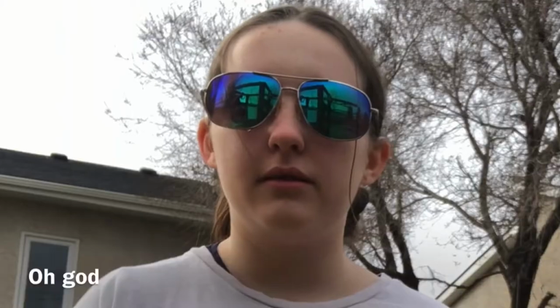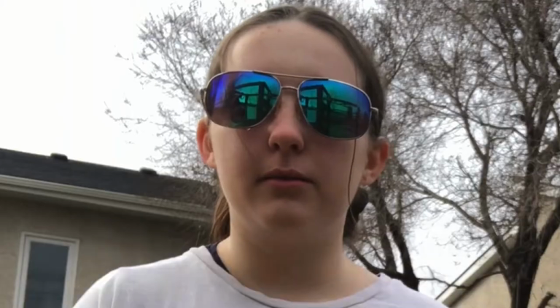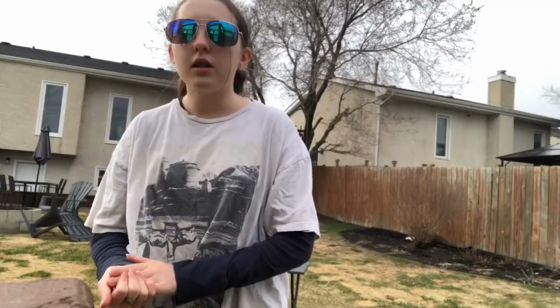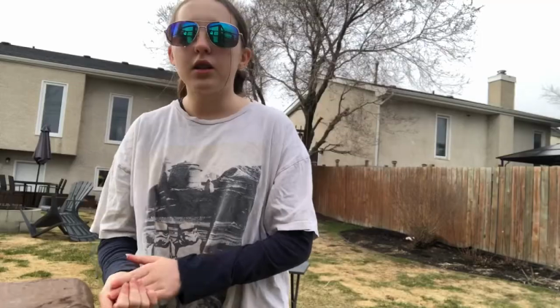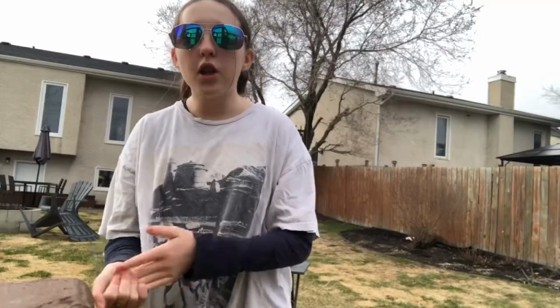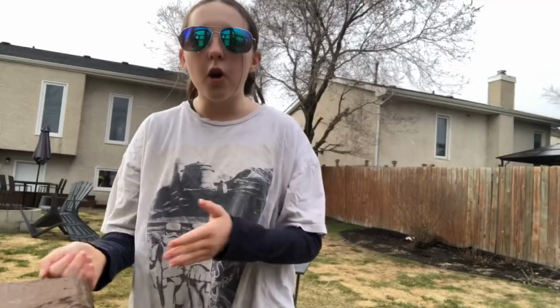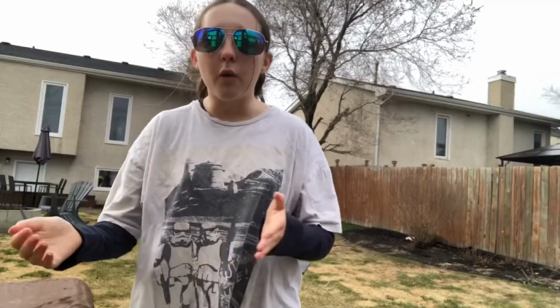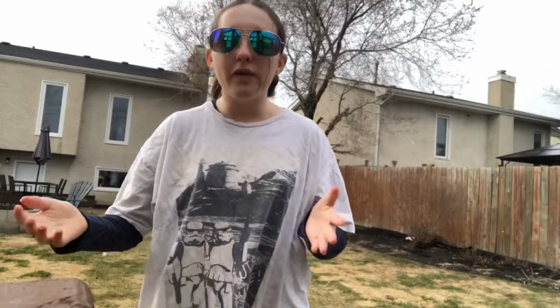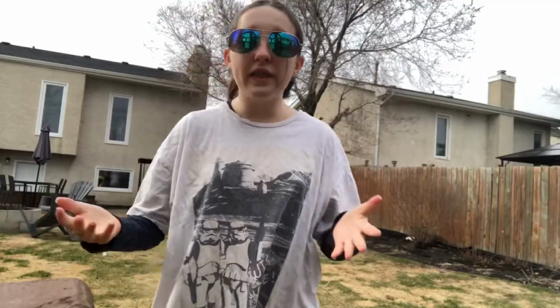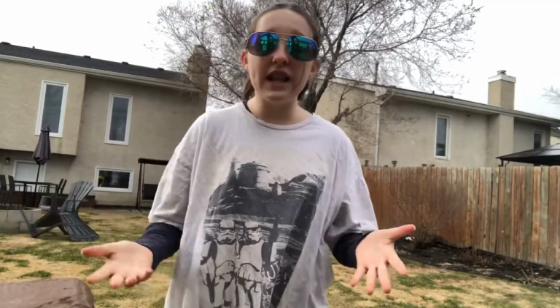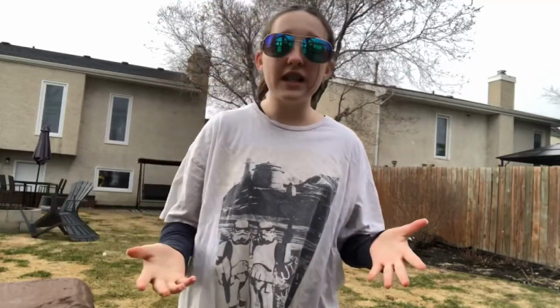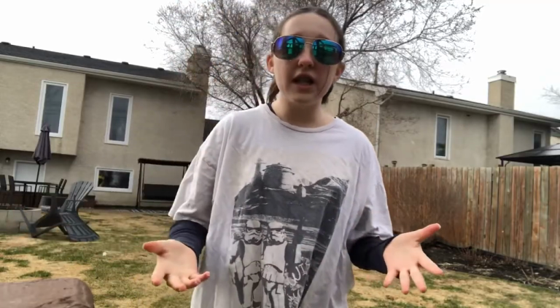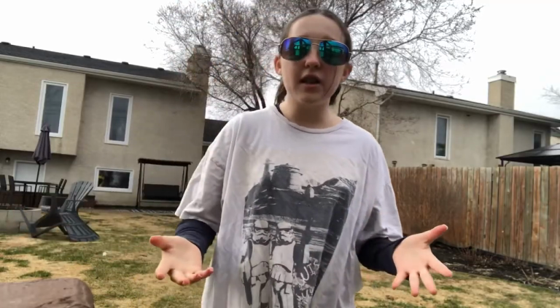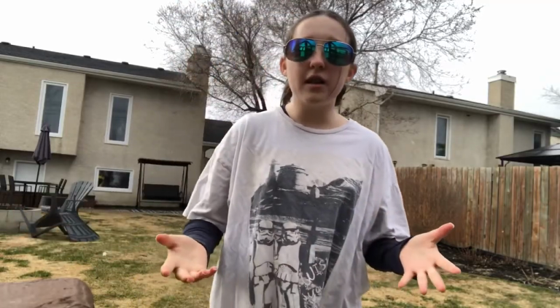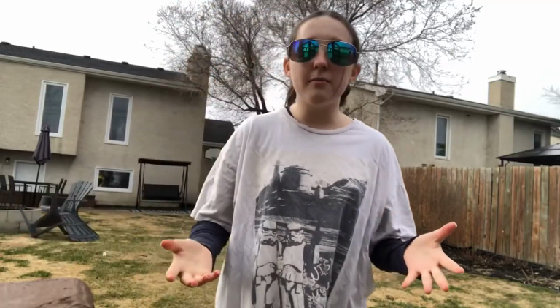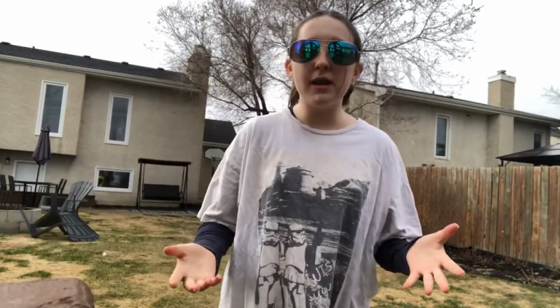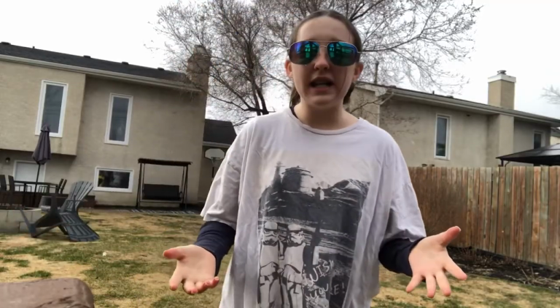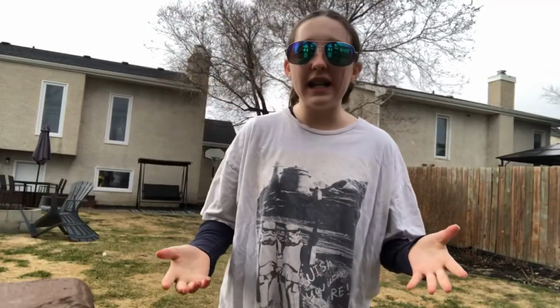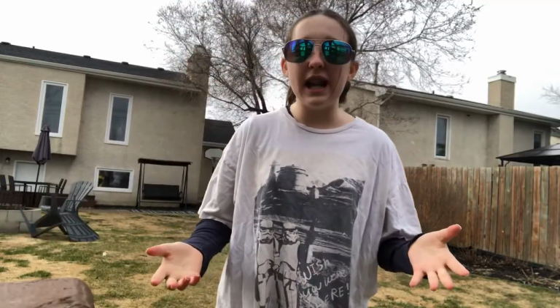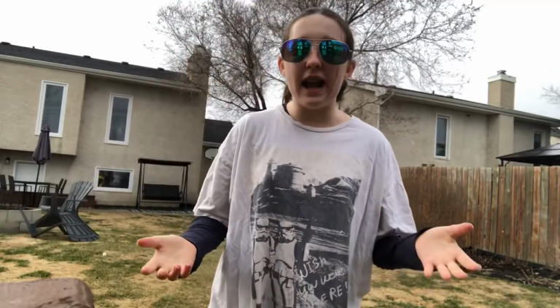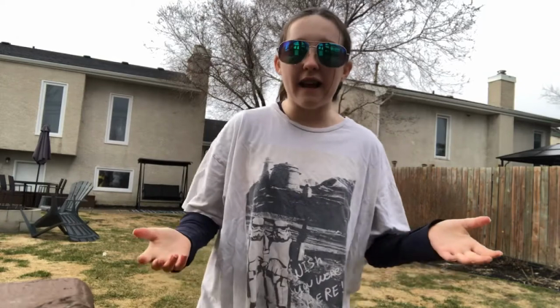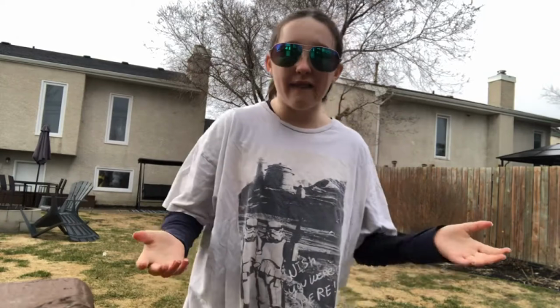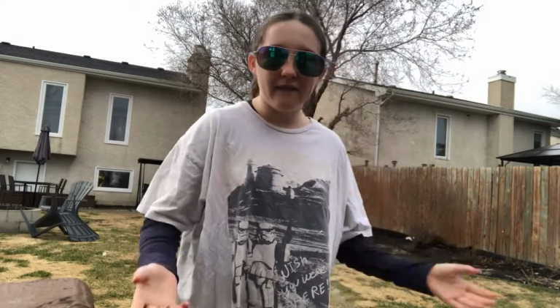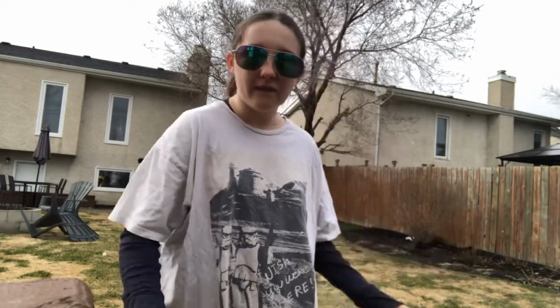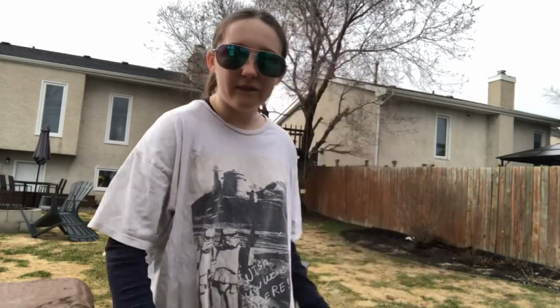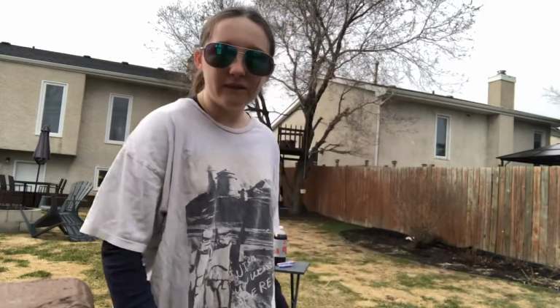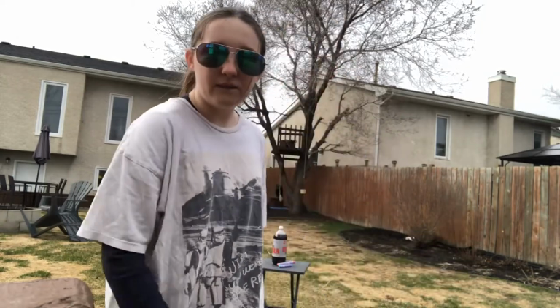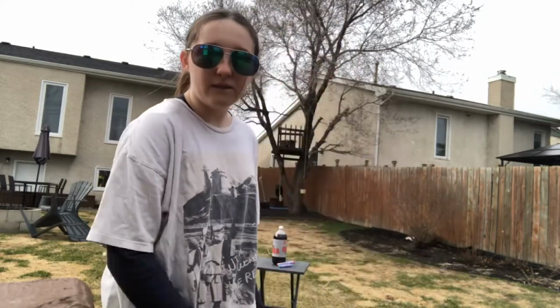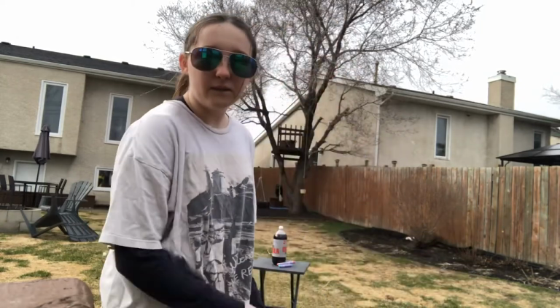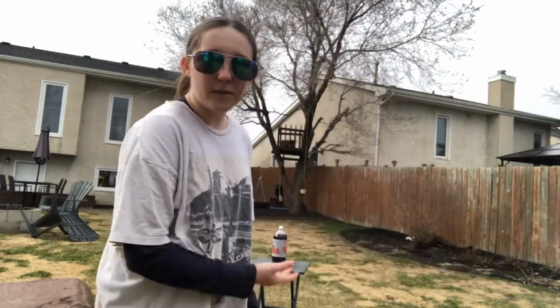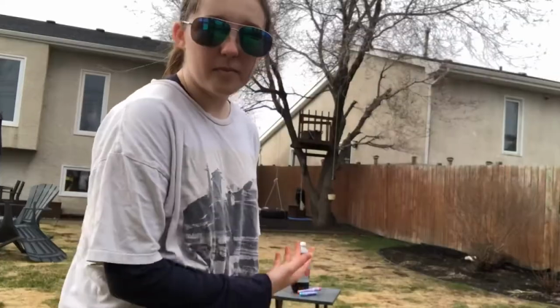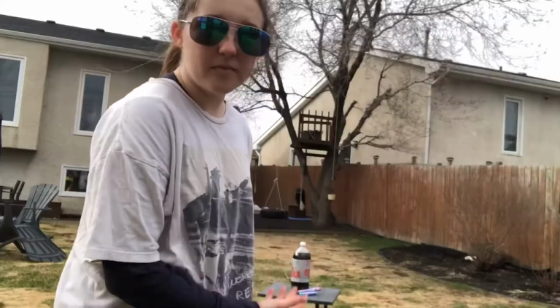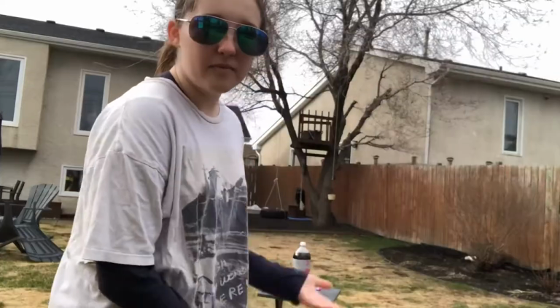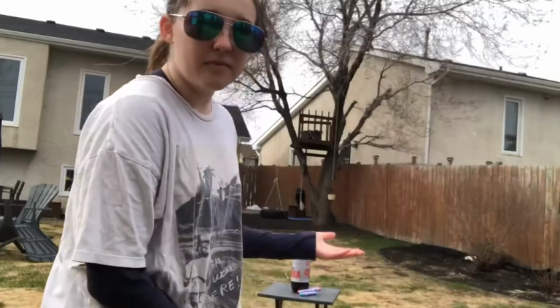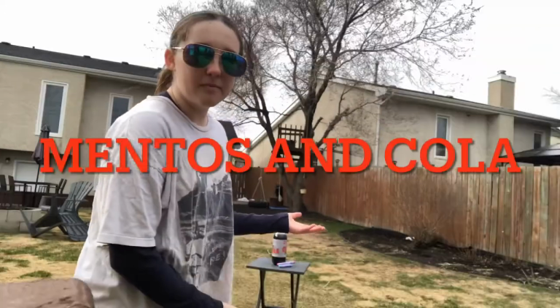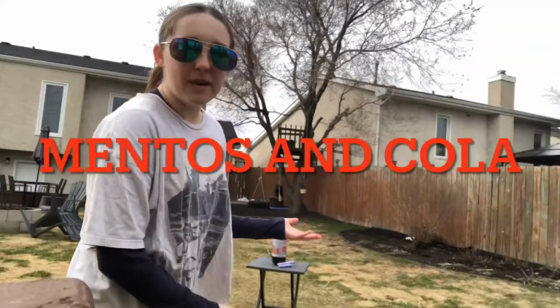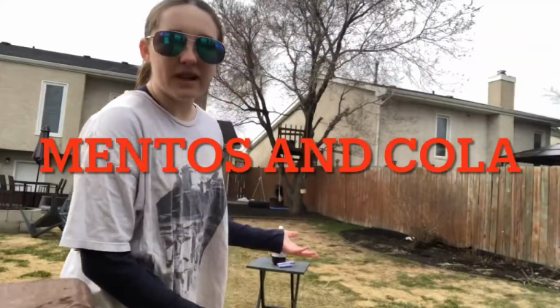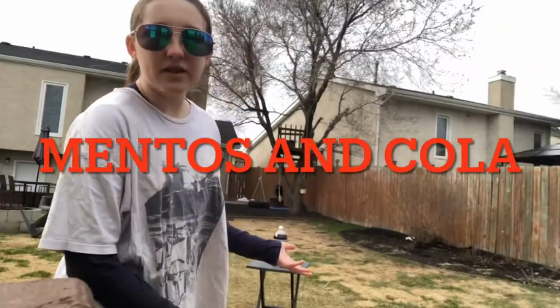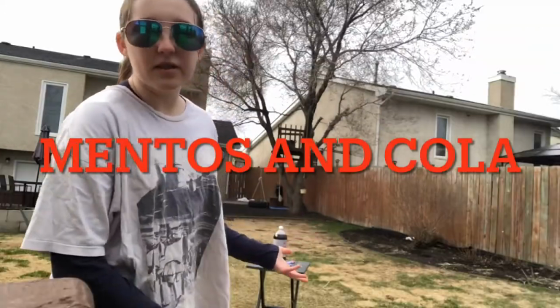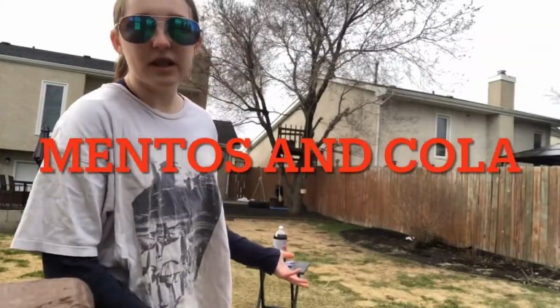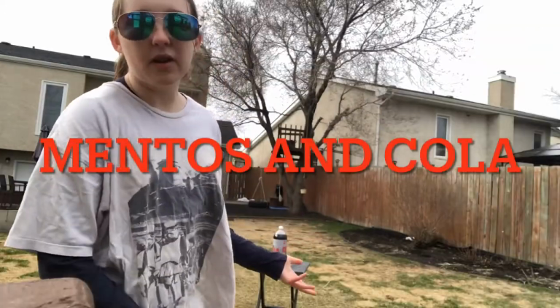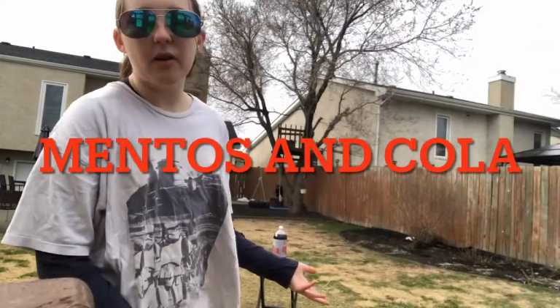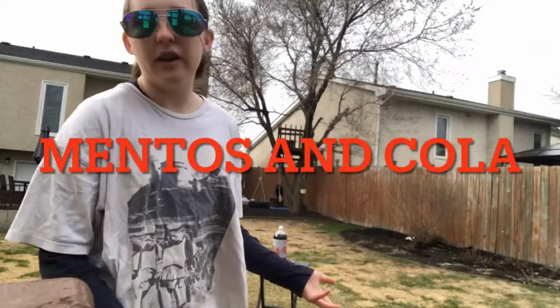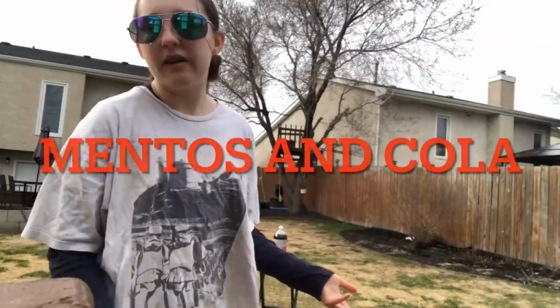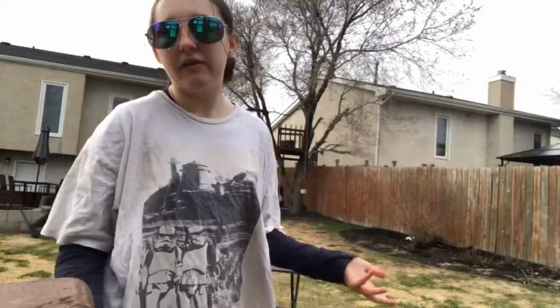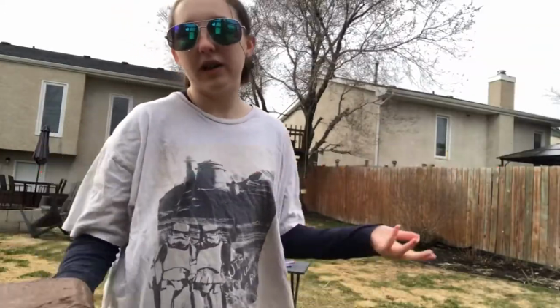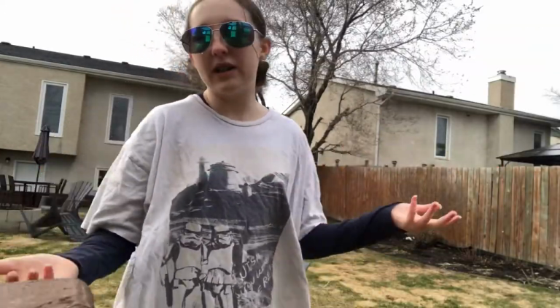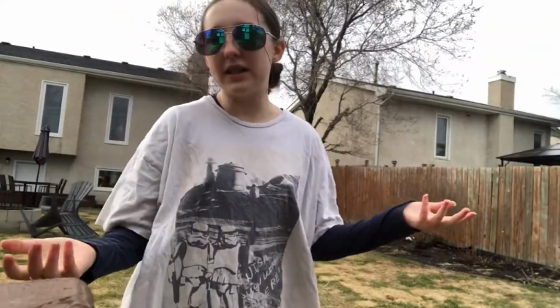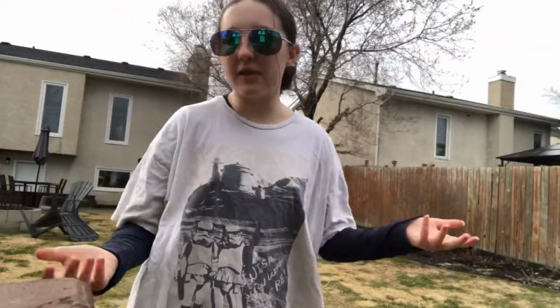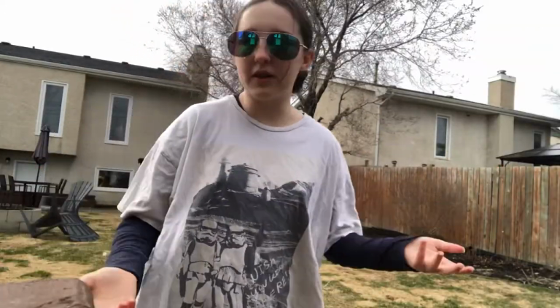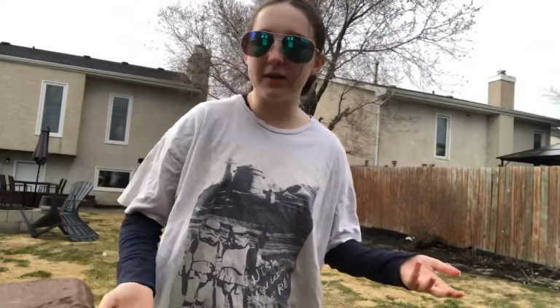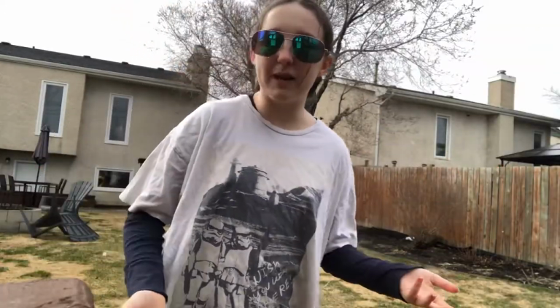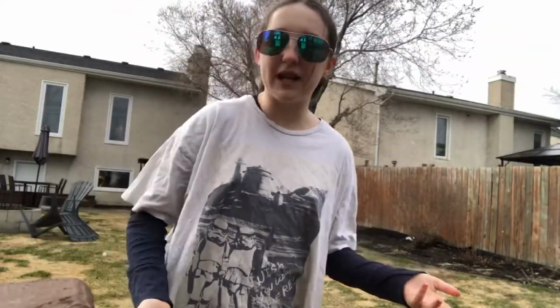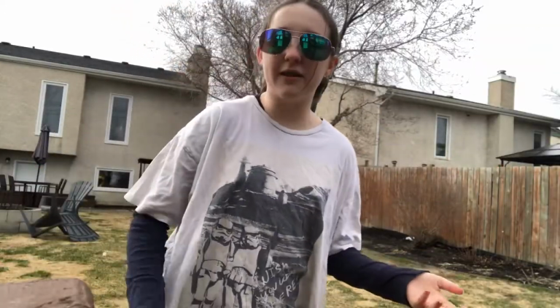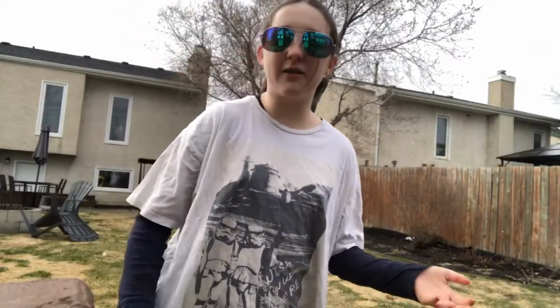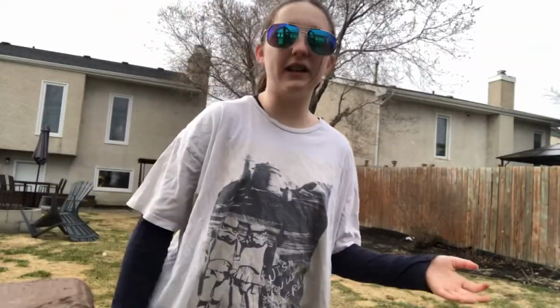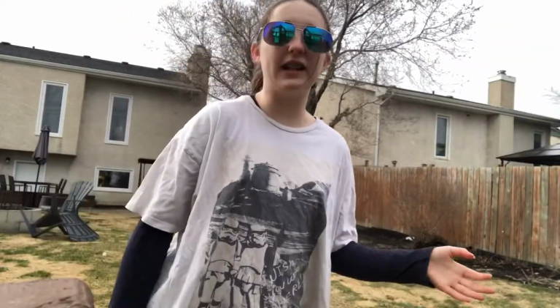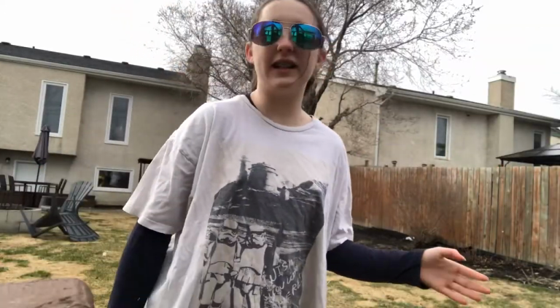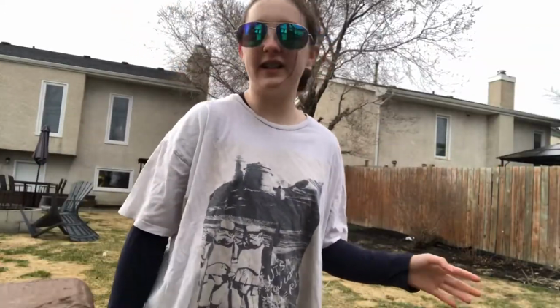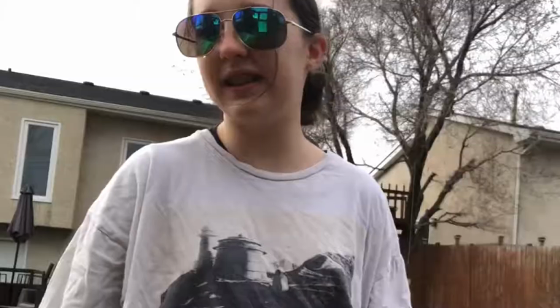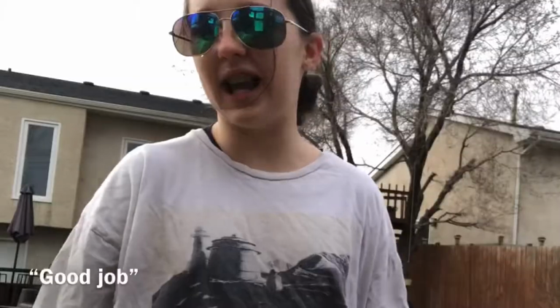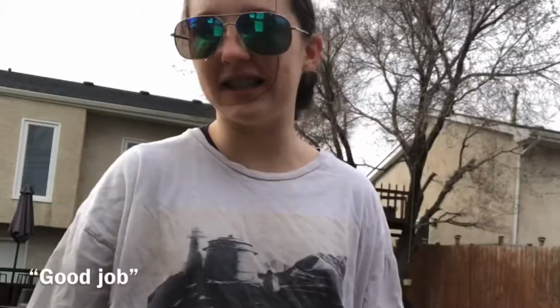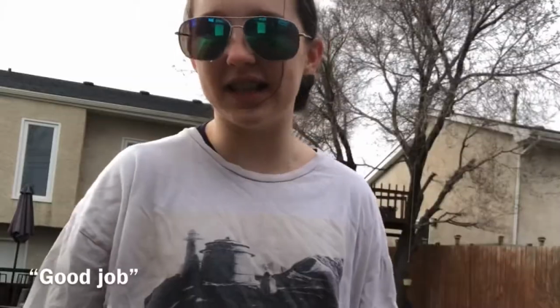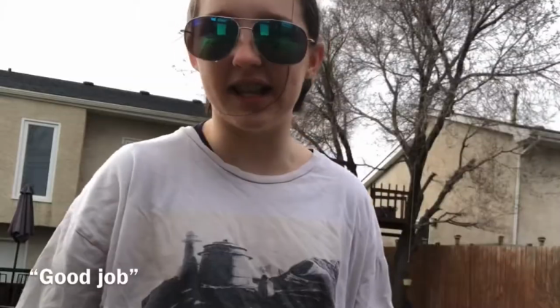Things that you're gonna be needing: Mentos and Cola — very self-explanatory. That's it.